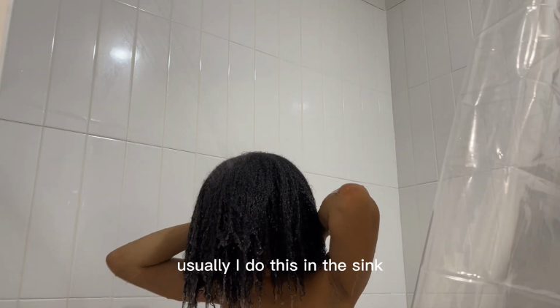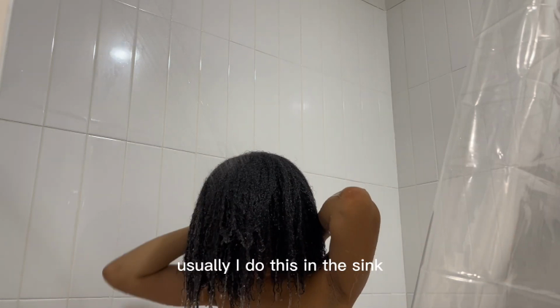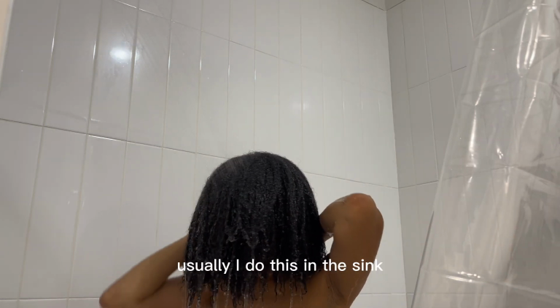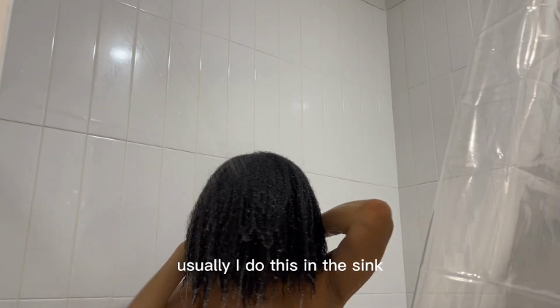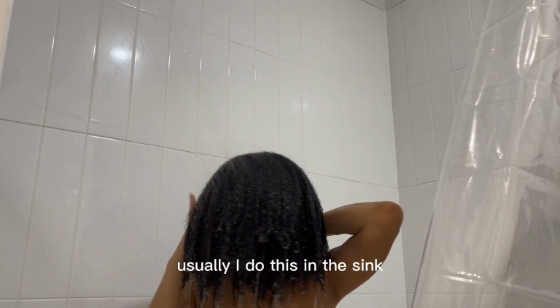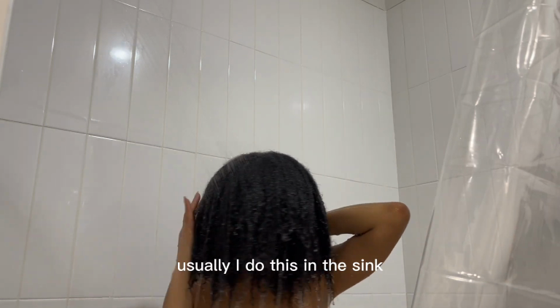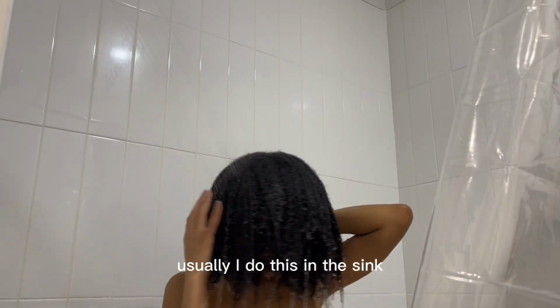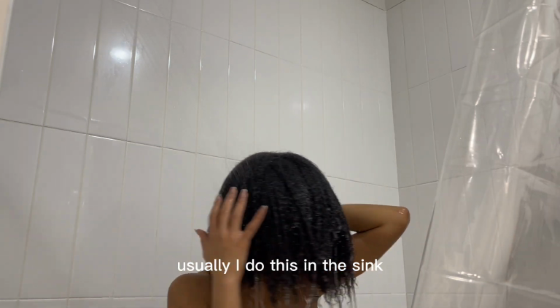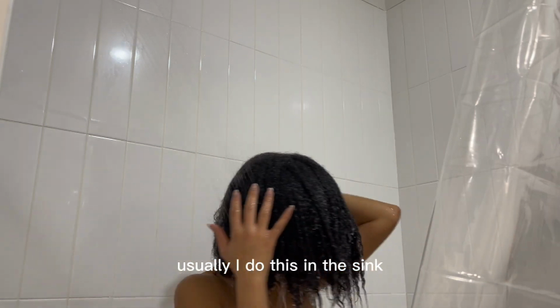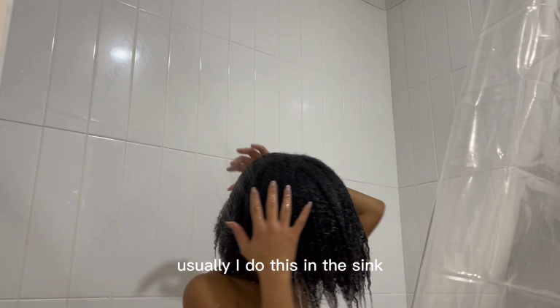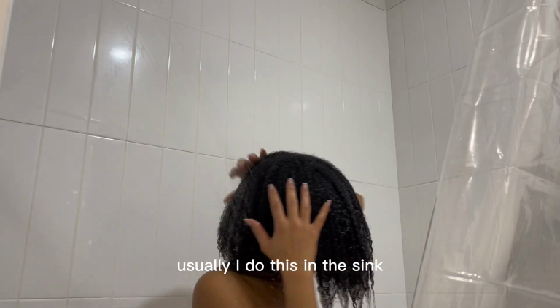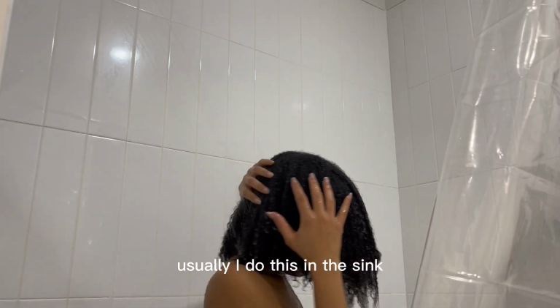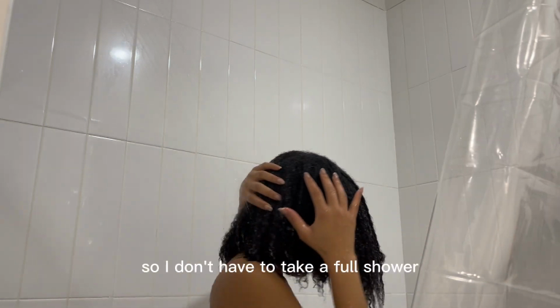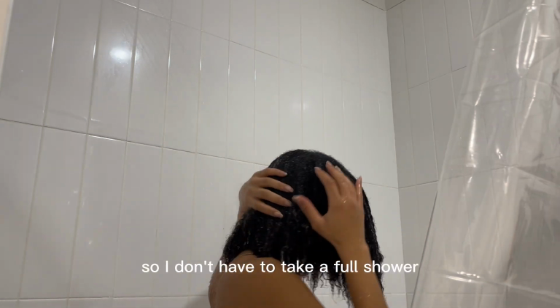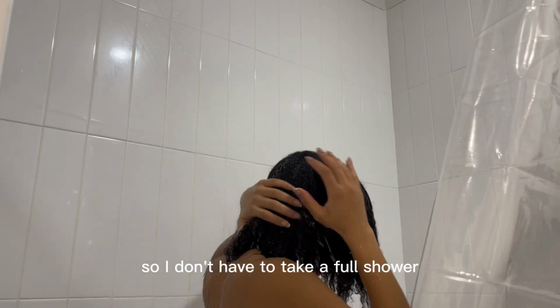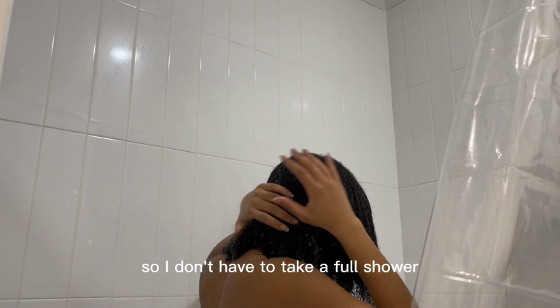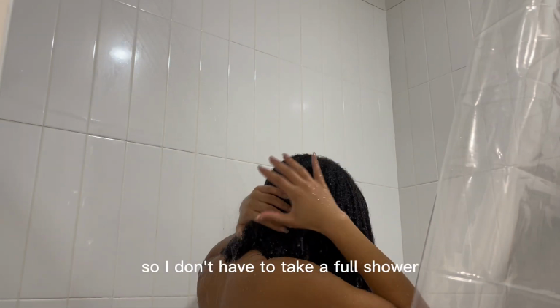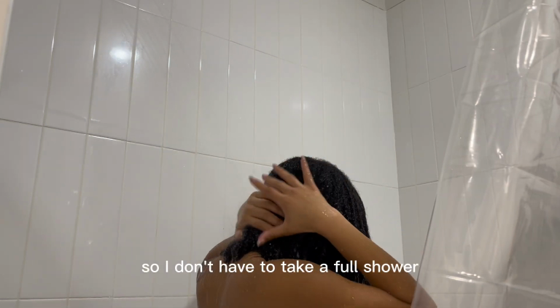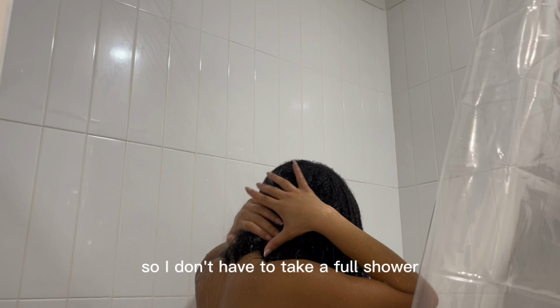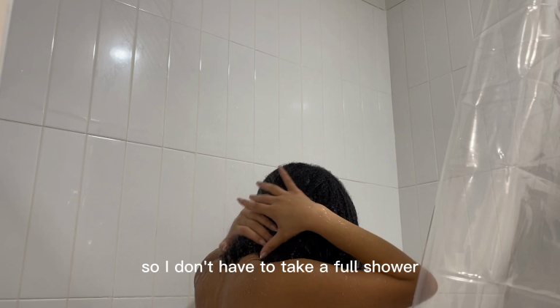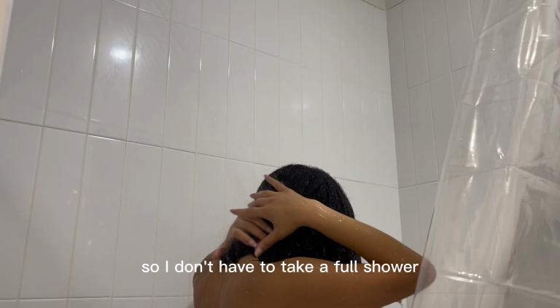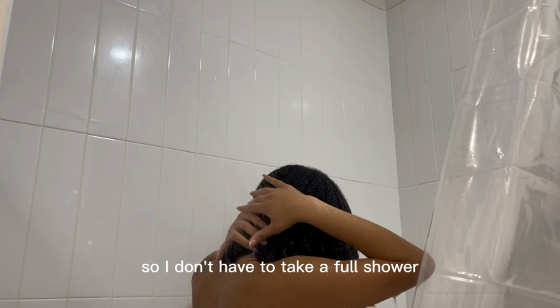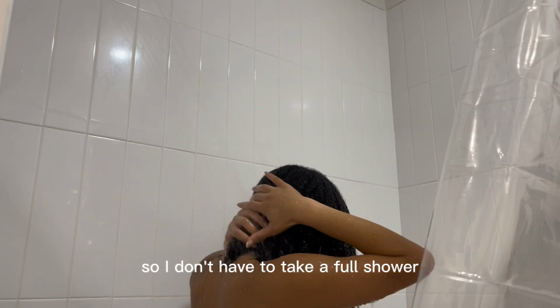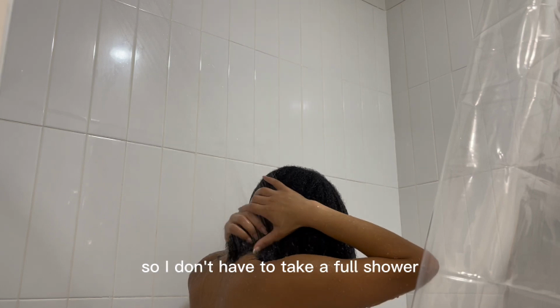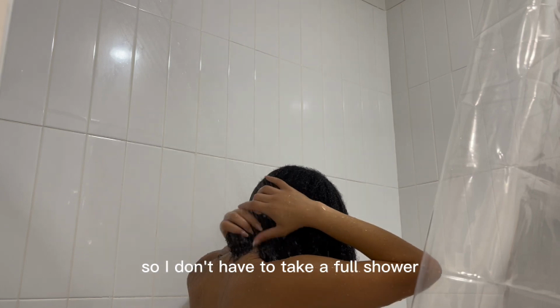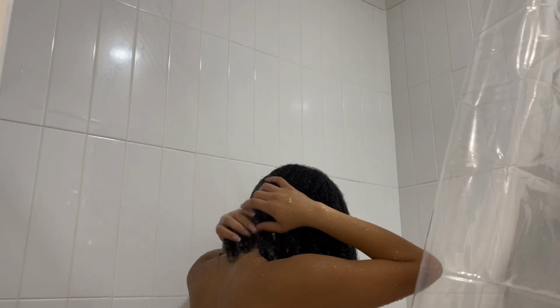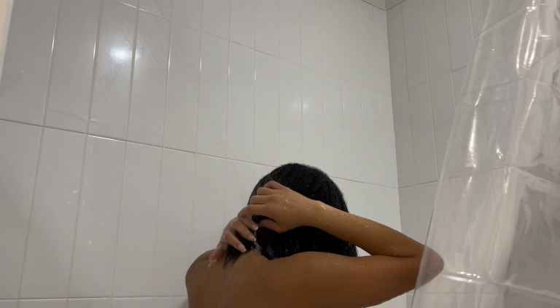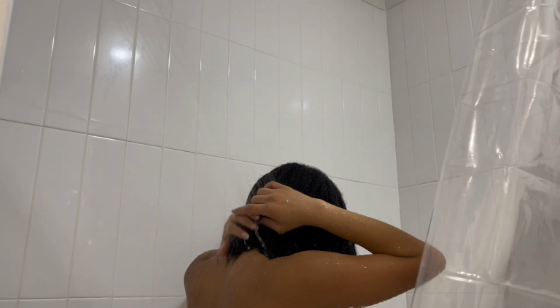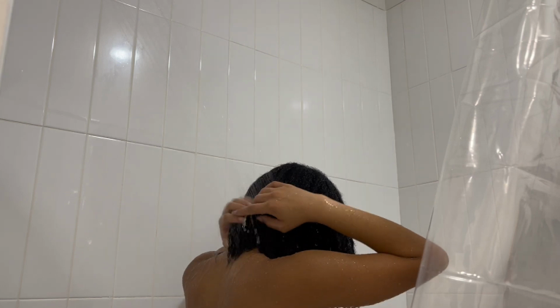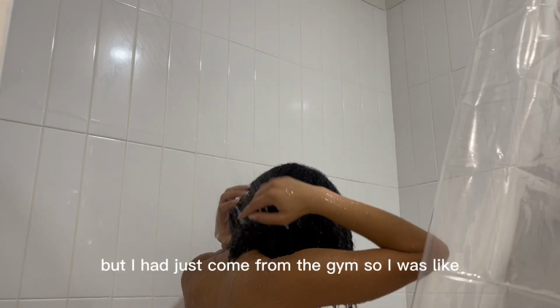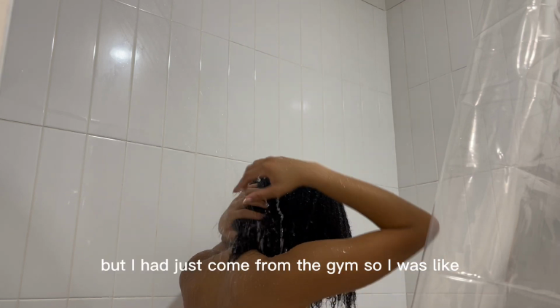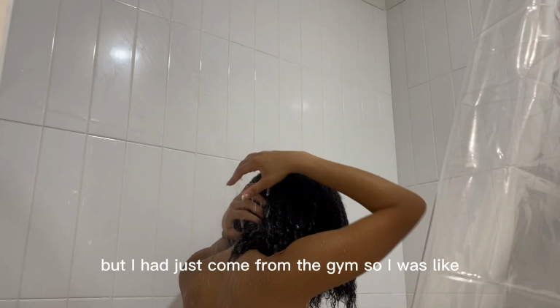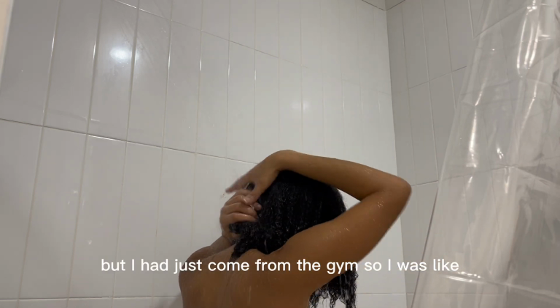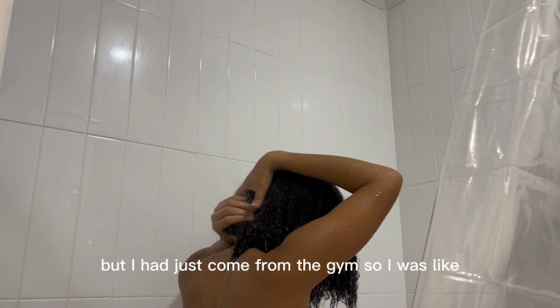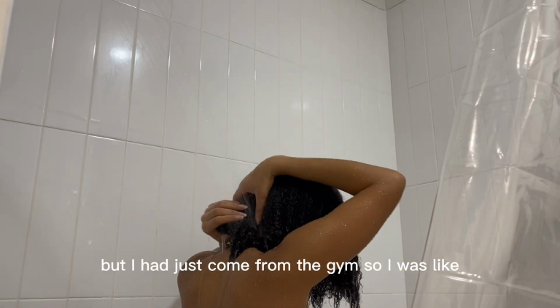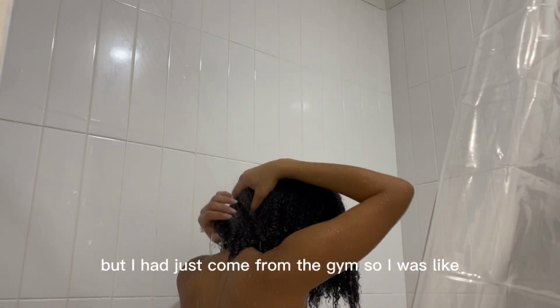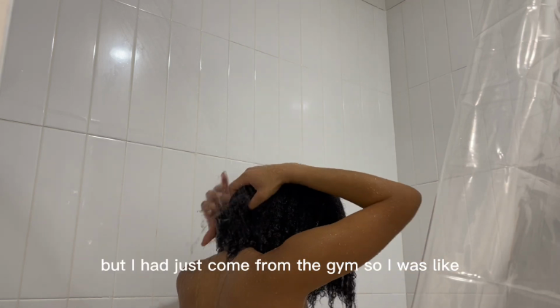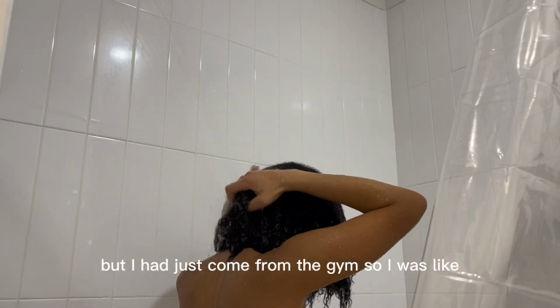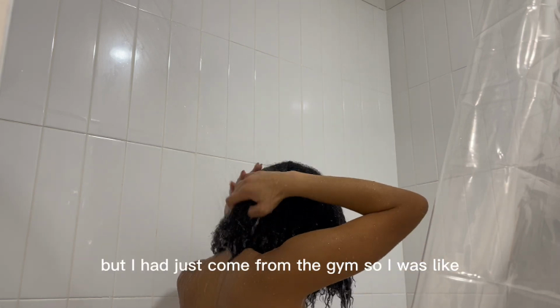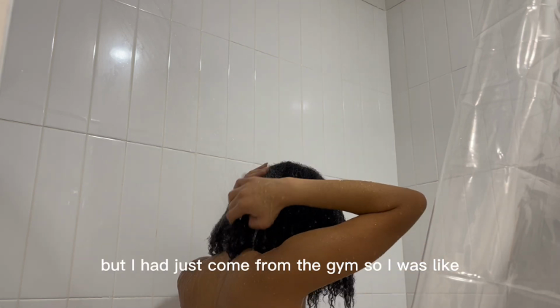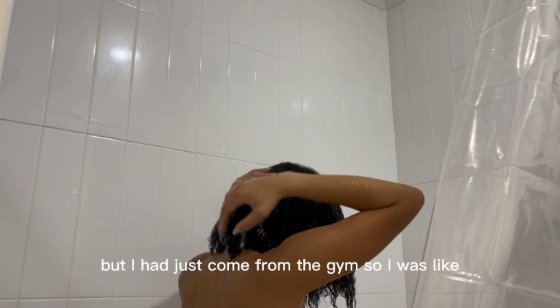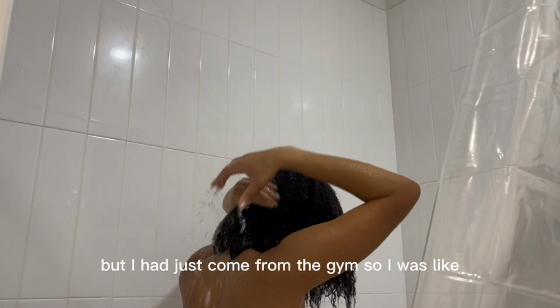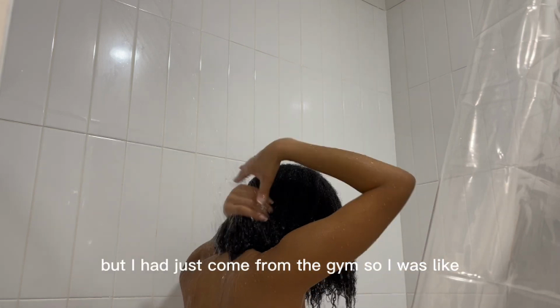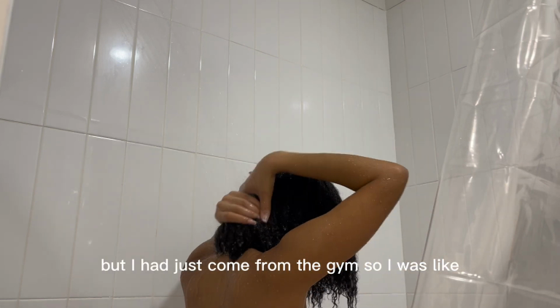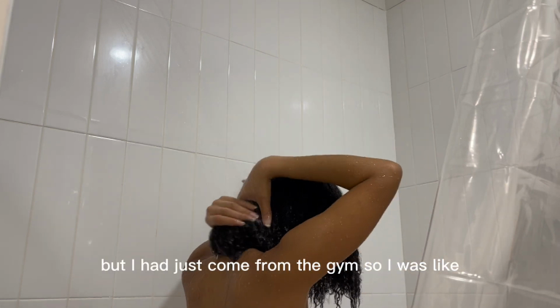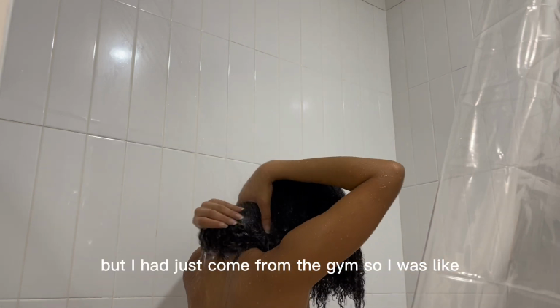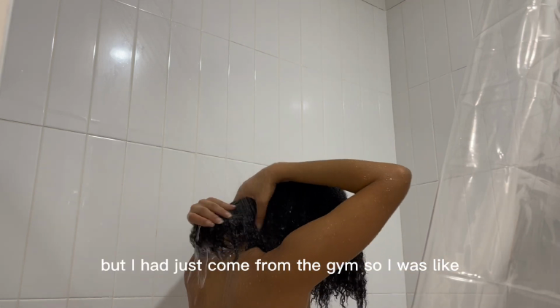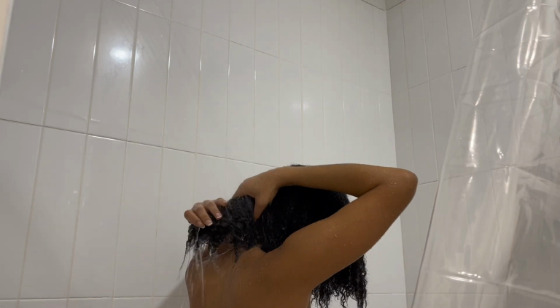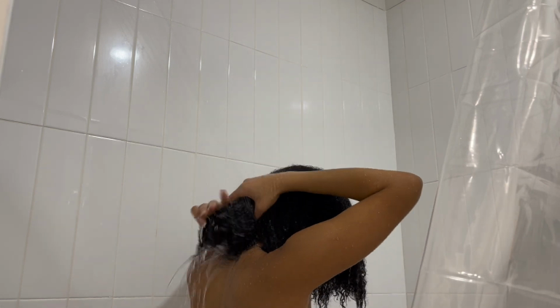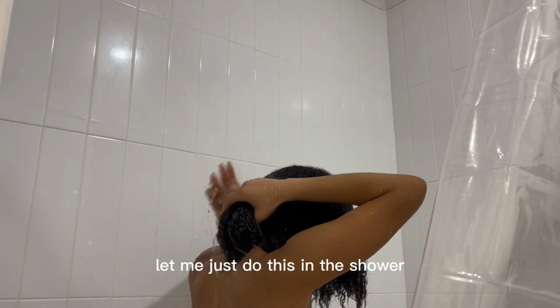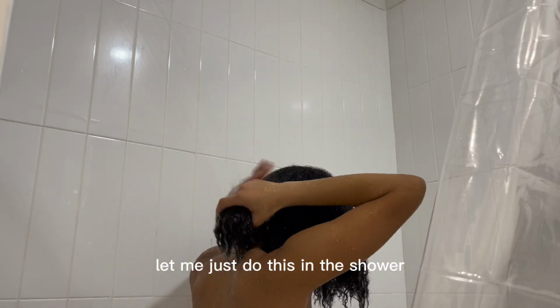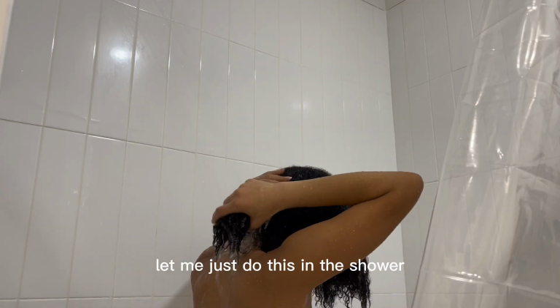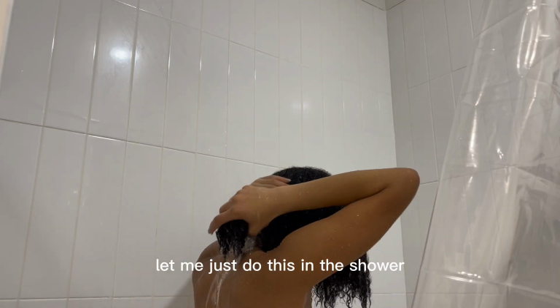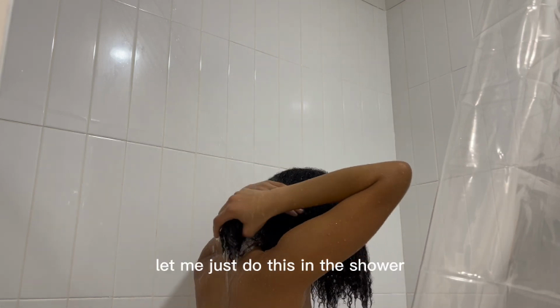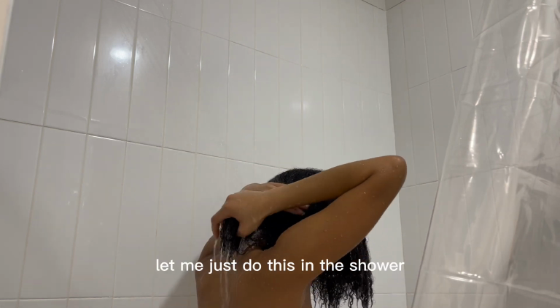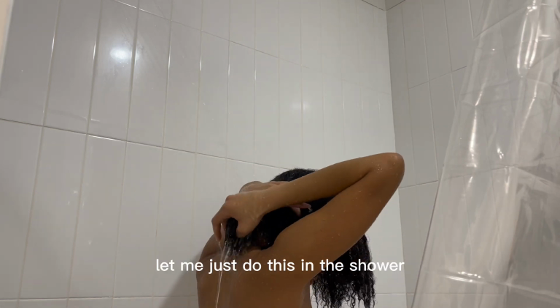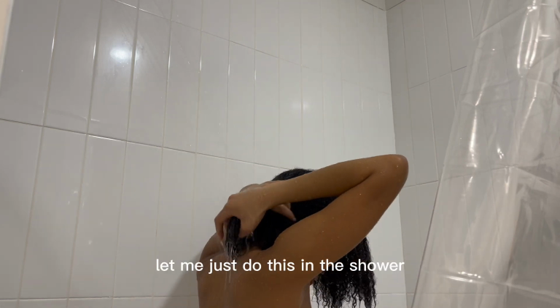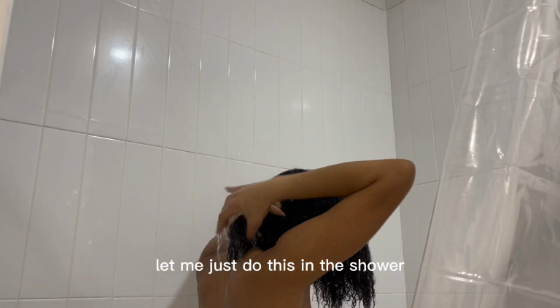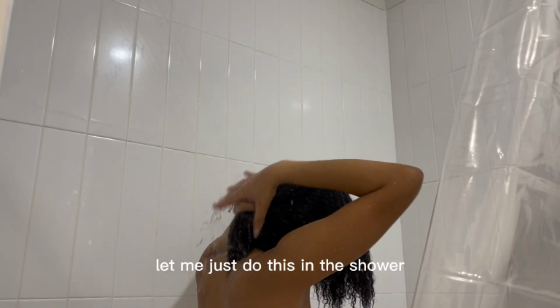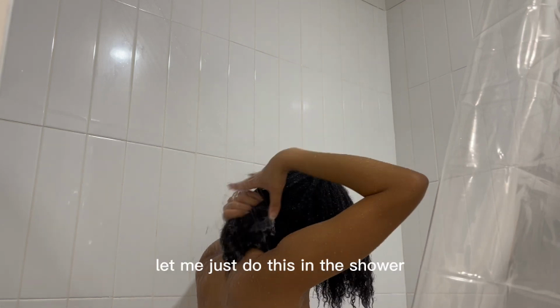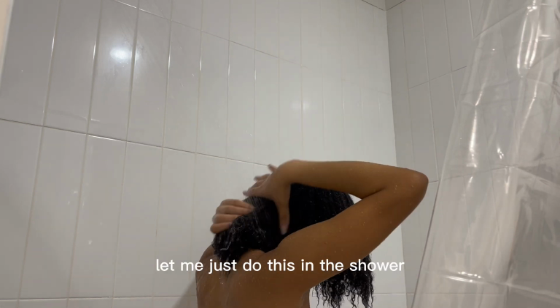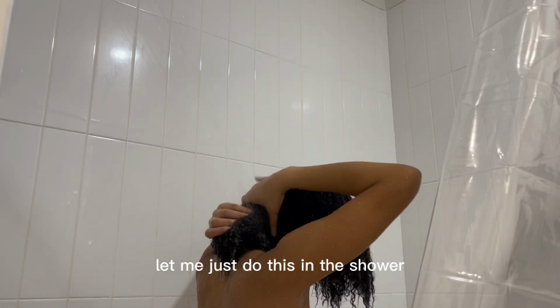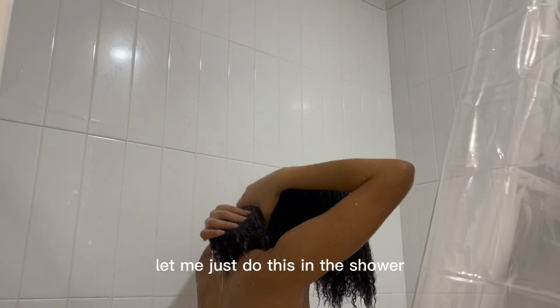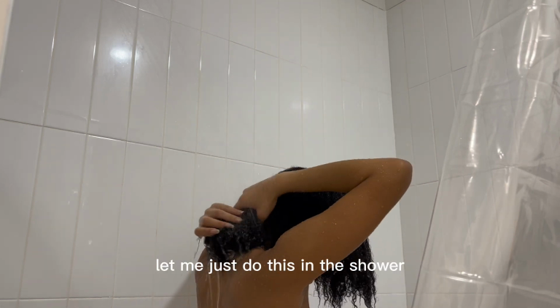Usually I do this in the sink so I don't have to take a full shower, but I had just come from the gym, so I was like, let me just do this in the shower.